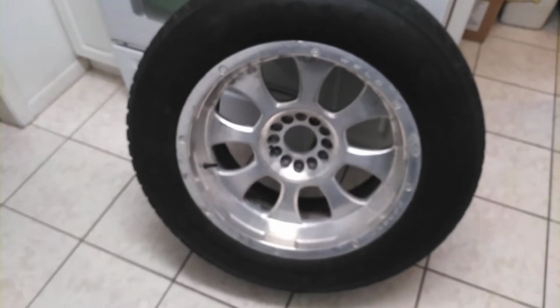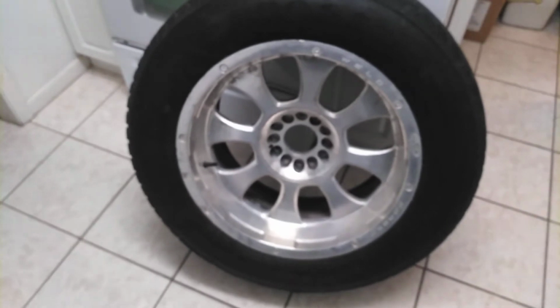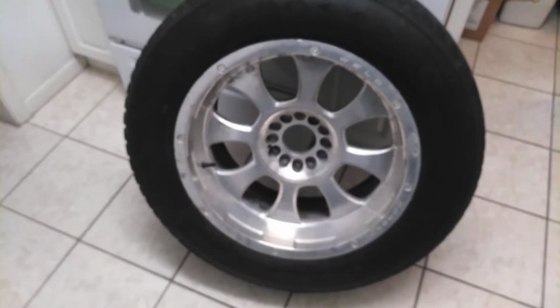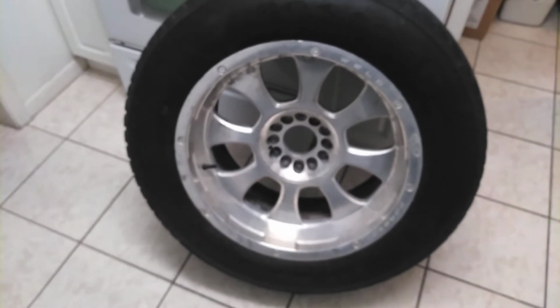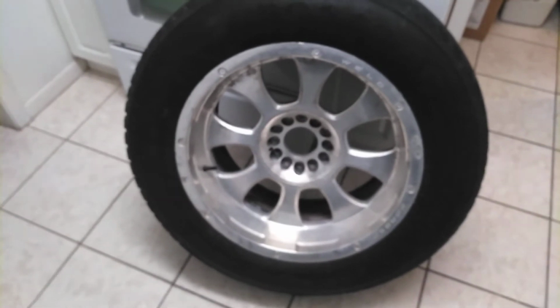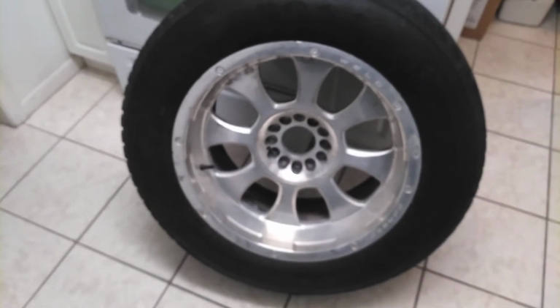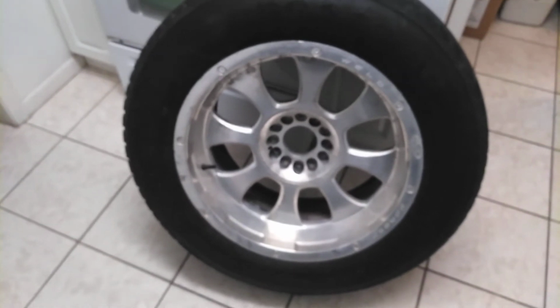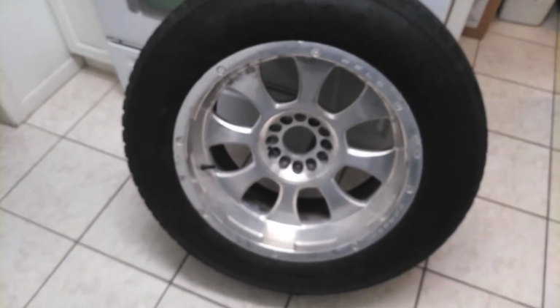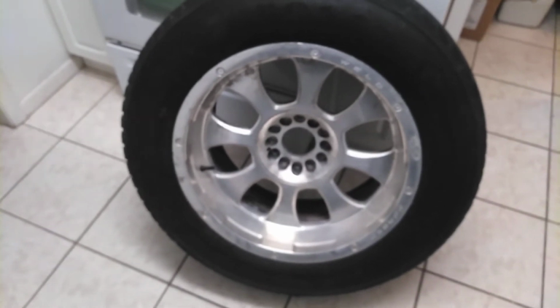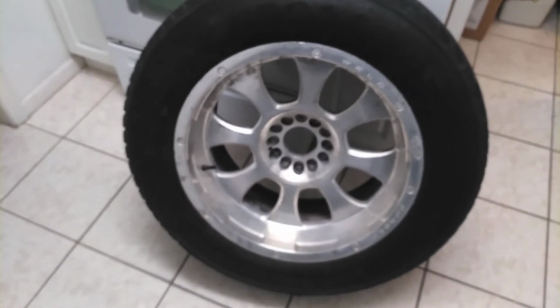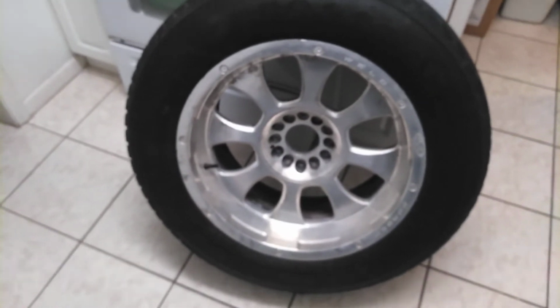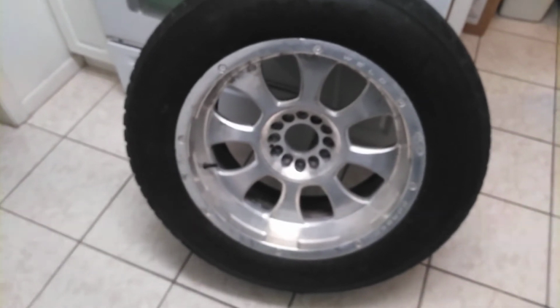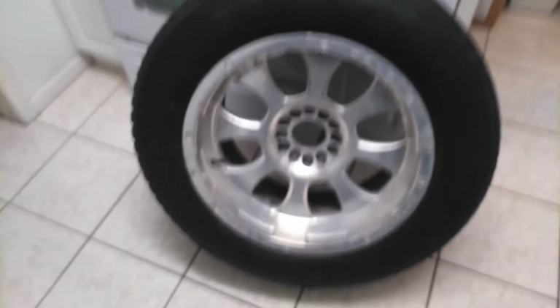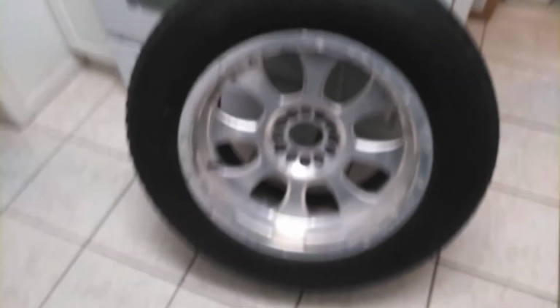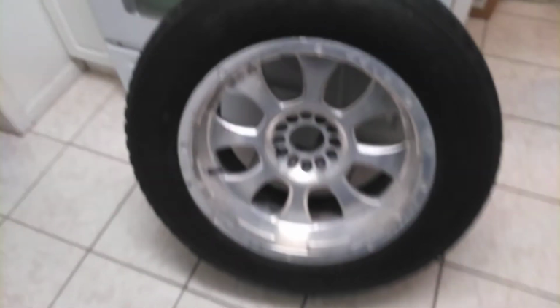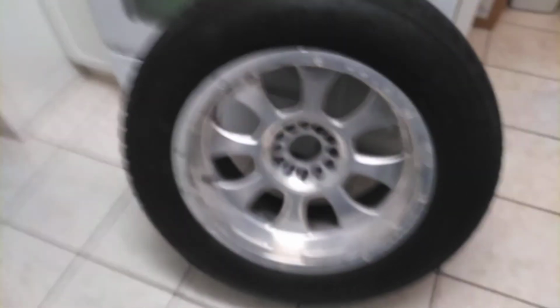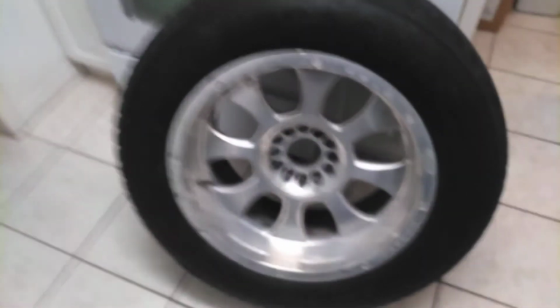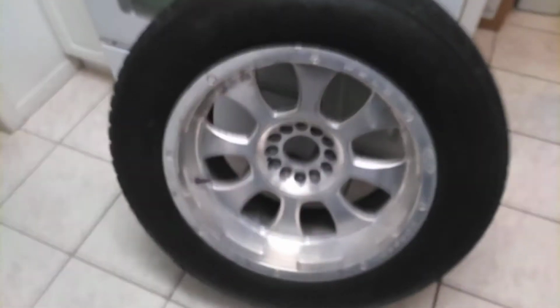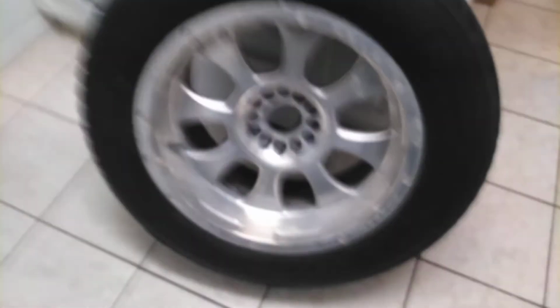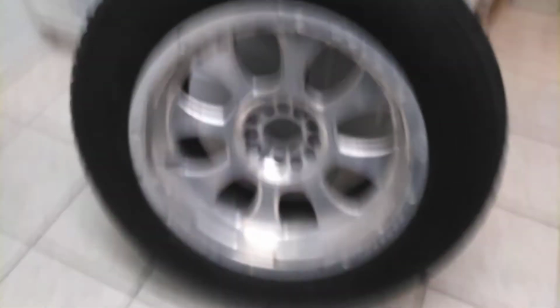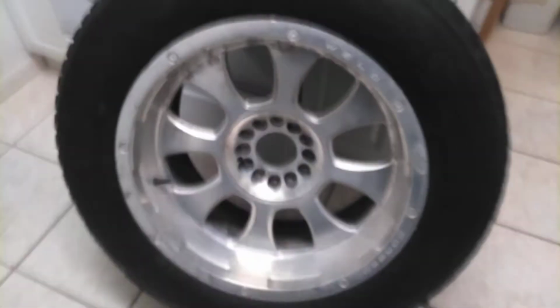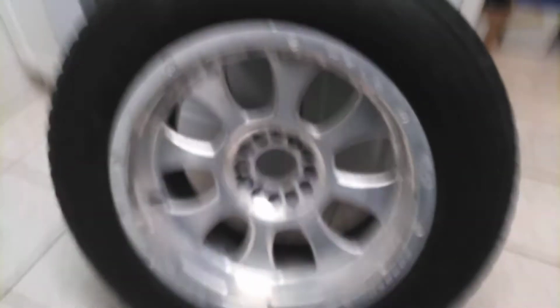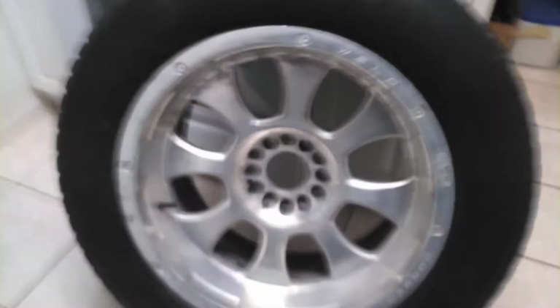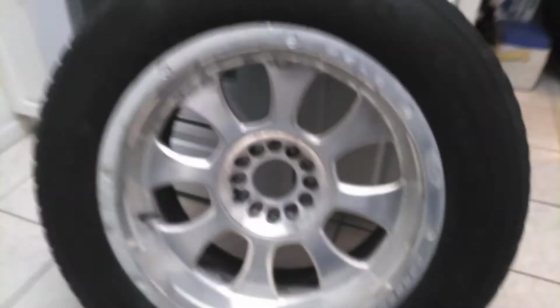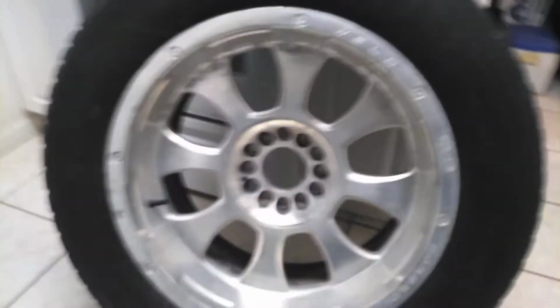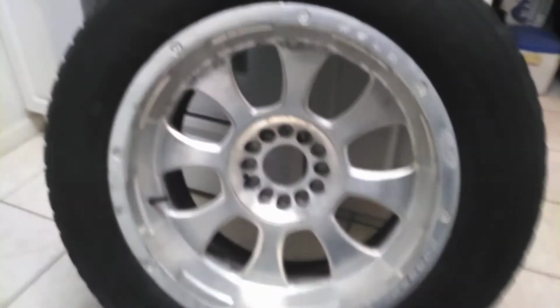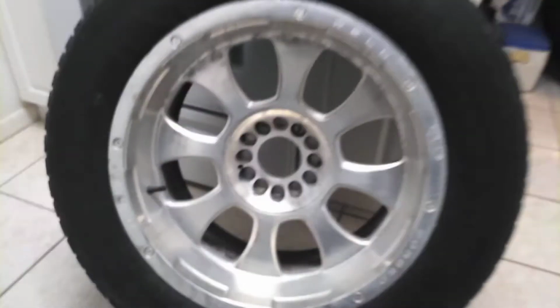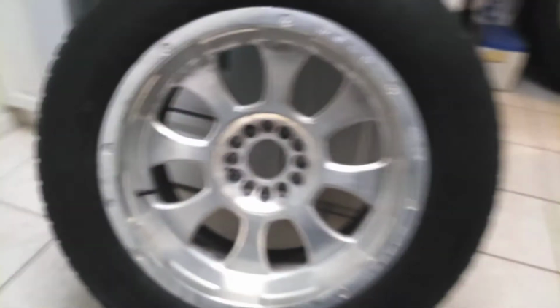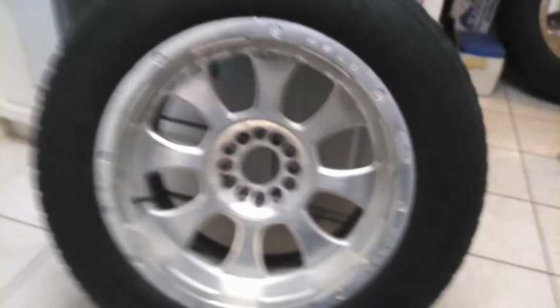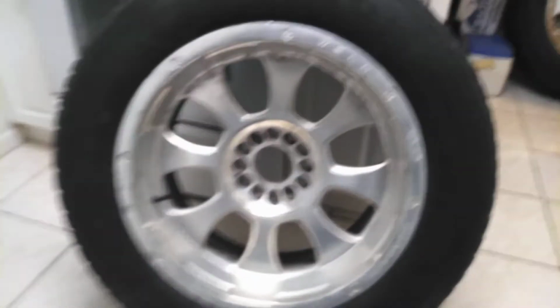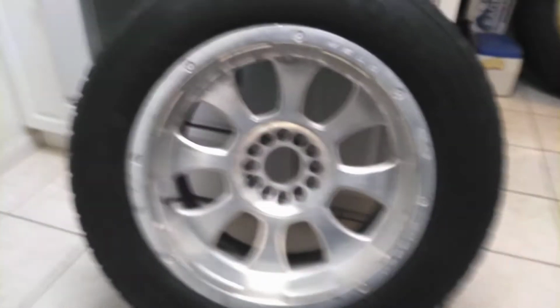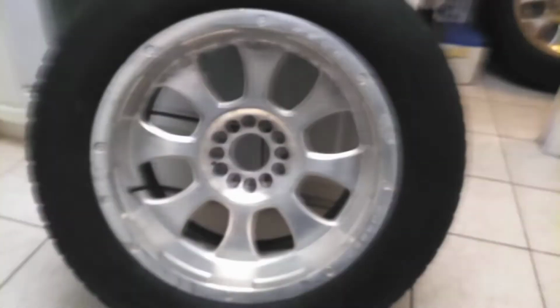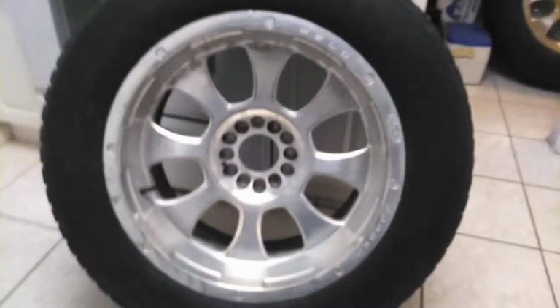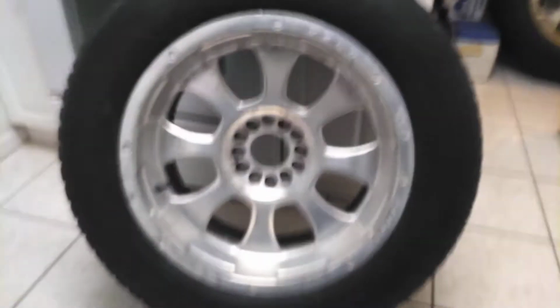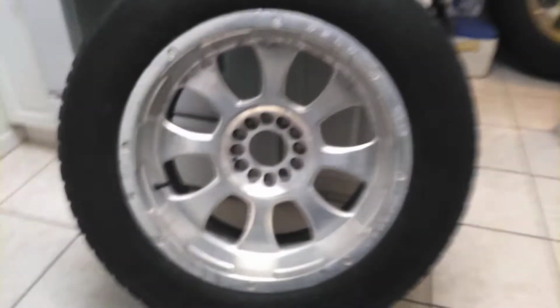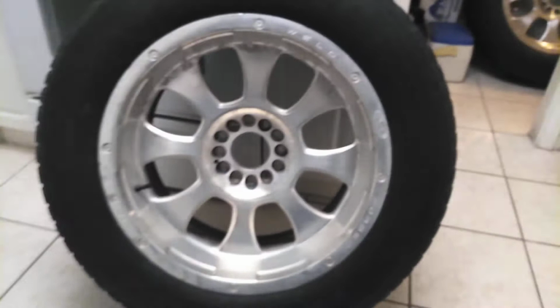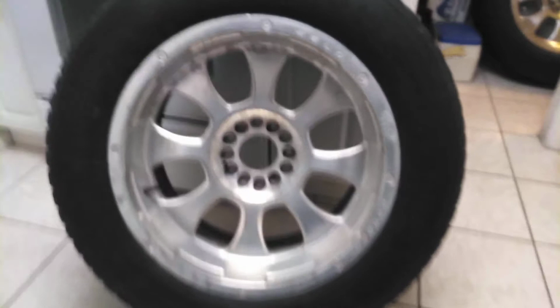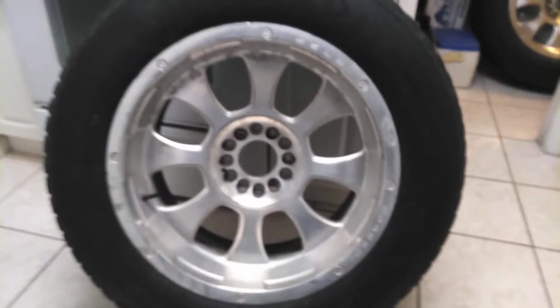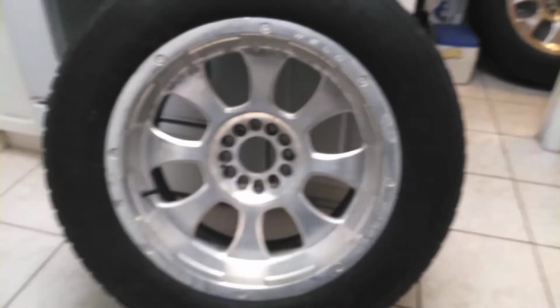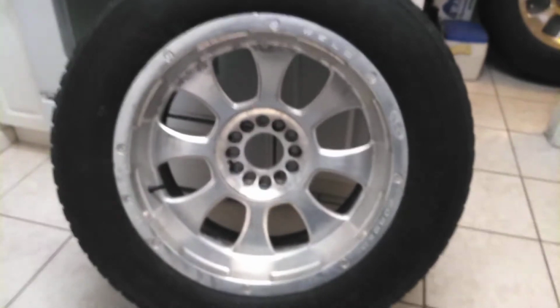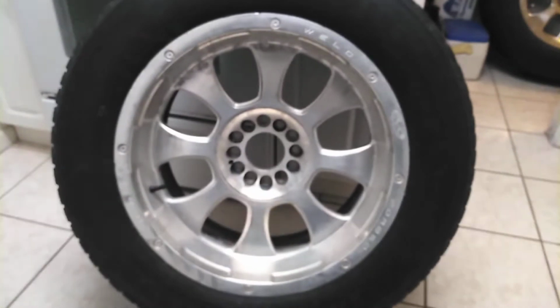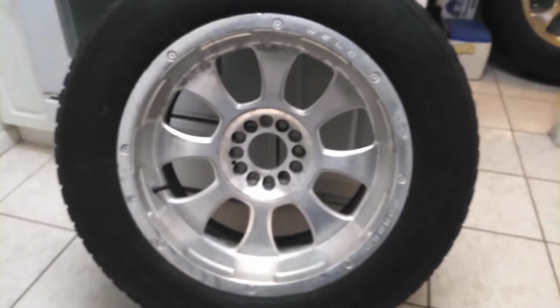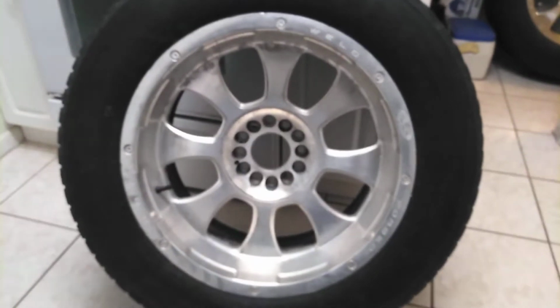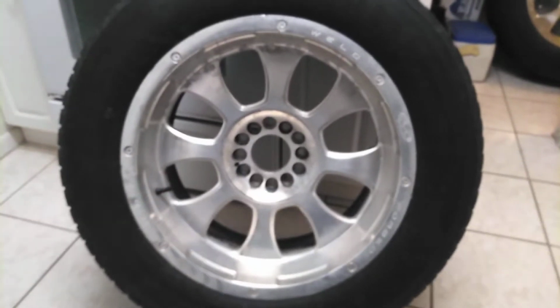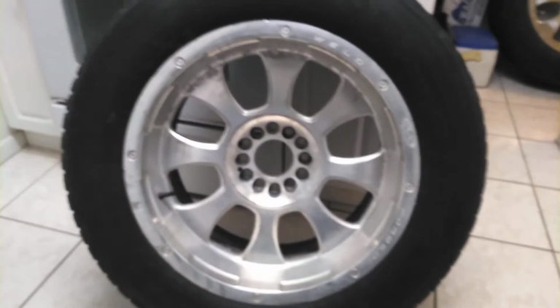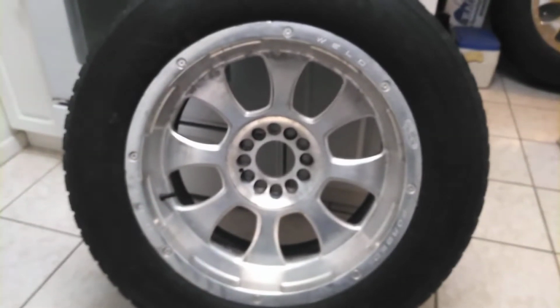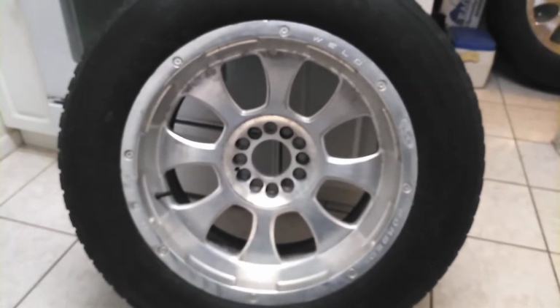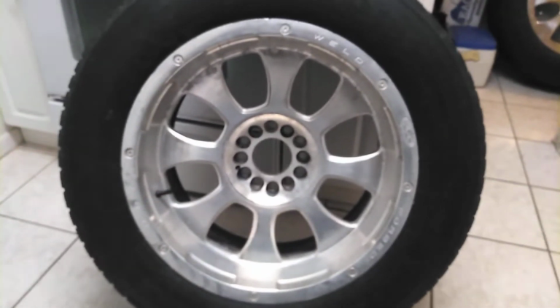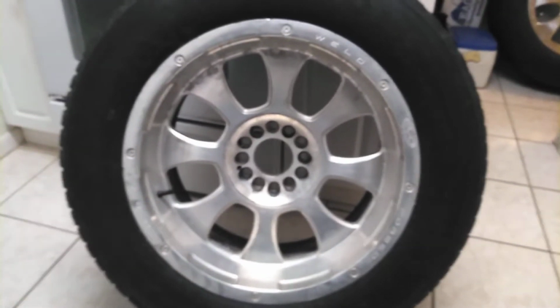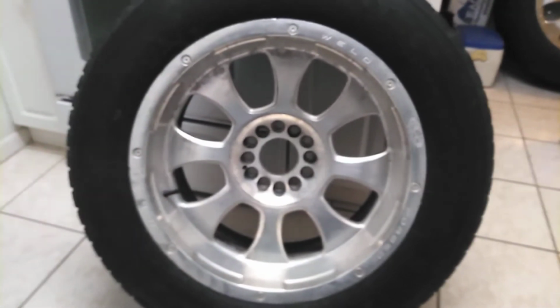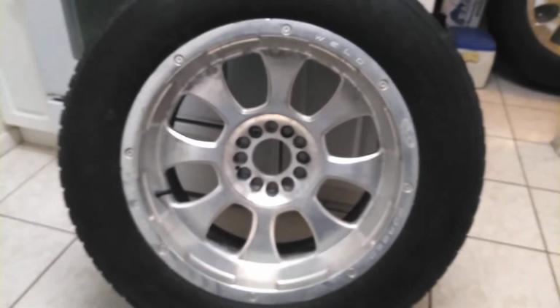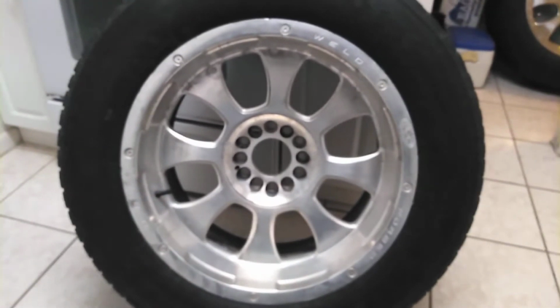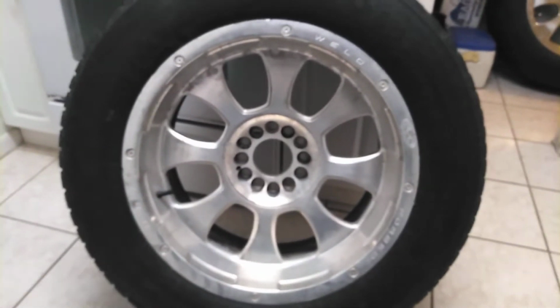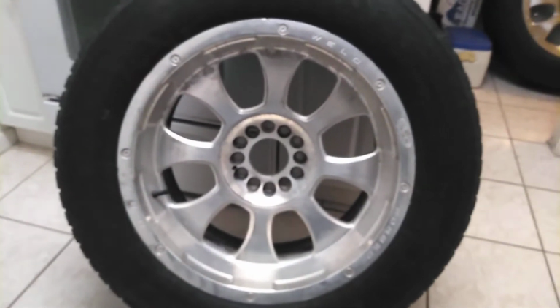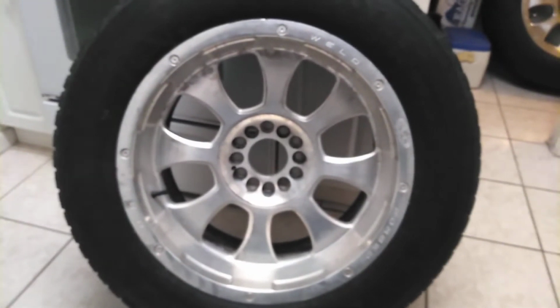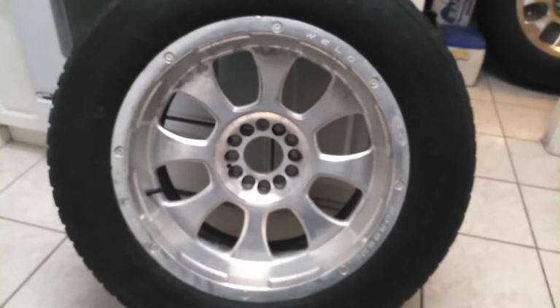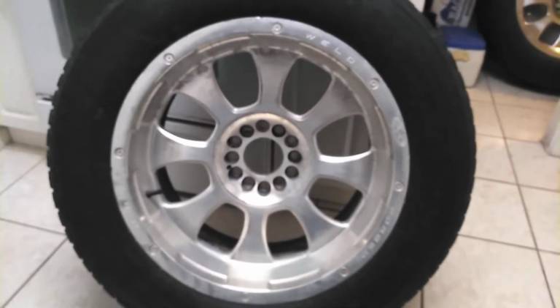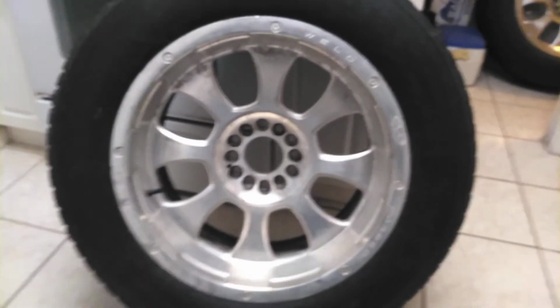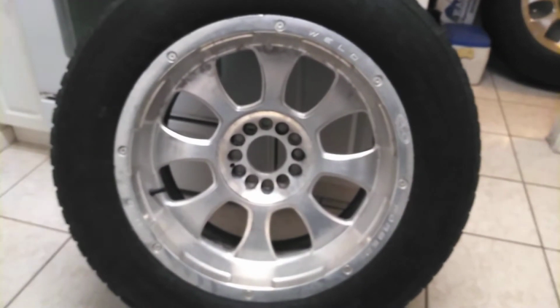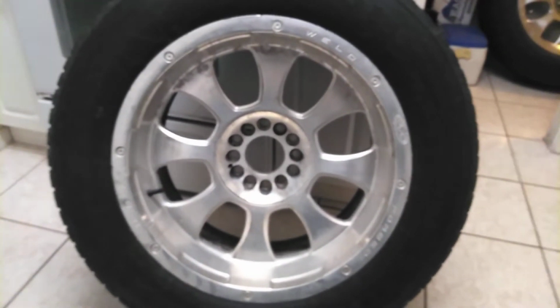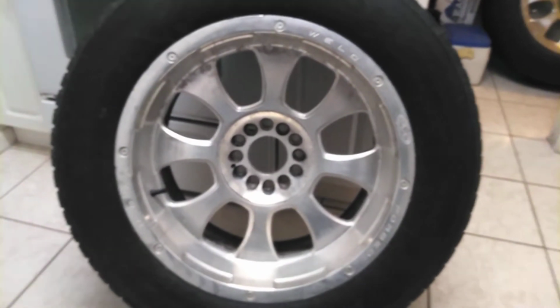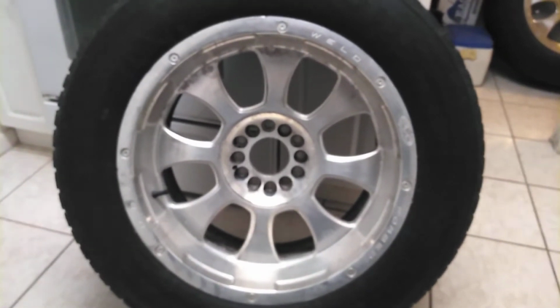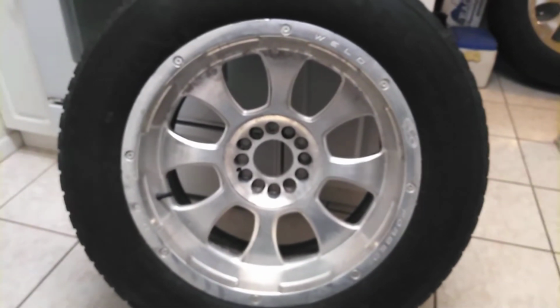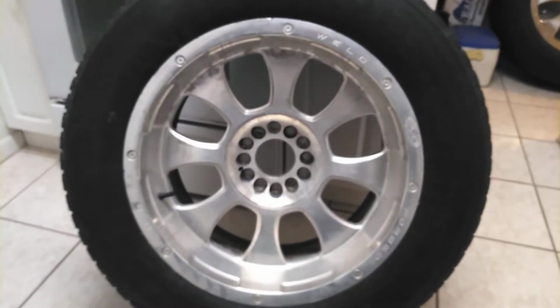Hey guys, welcome back to the channel. I got these wheels — I bought them for Christmas. As you can see, they're not looking too great at the moment.